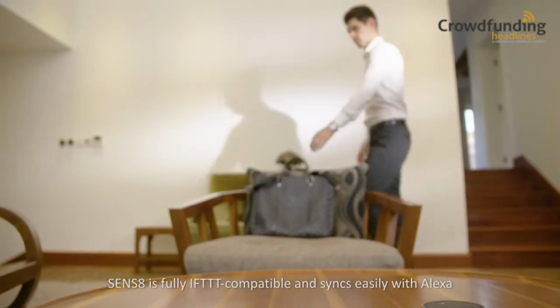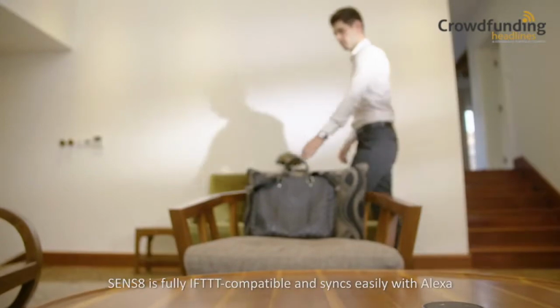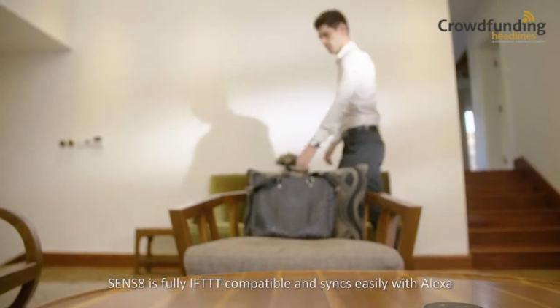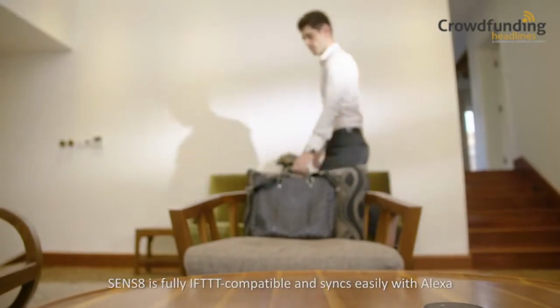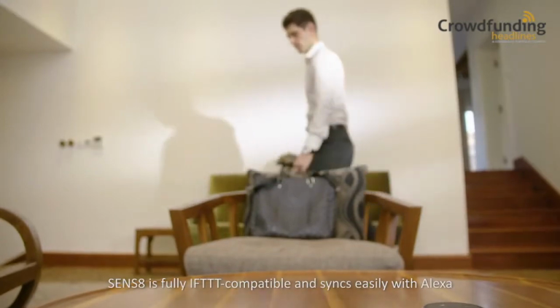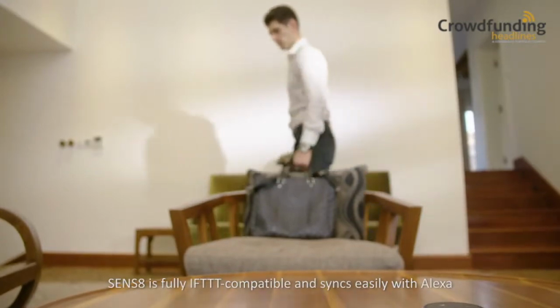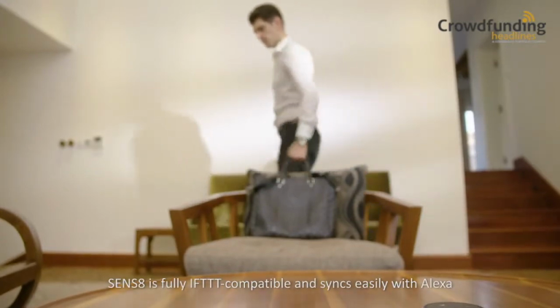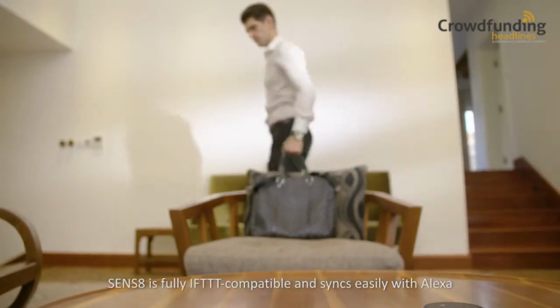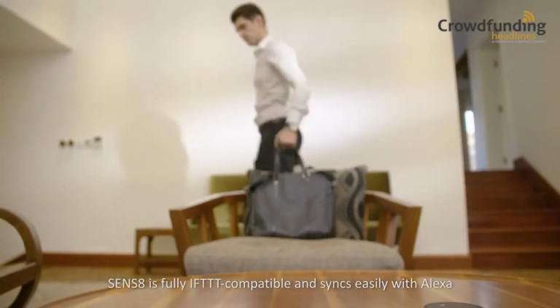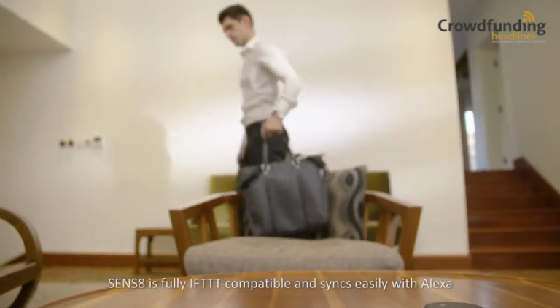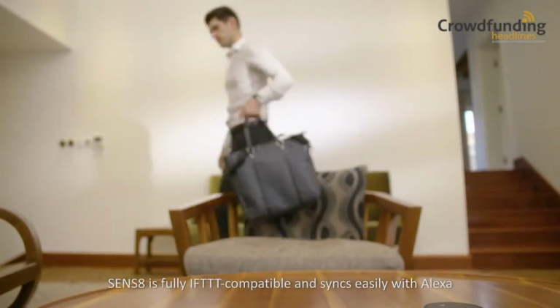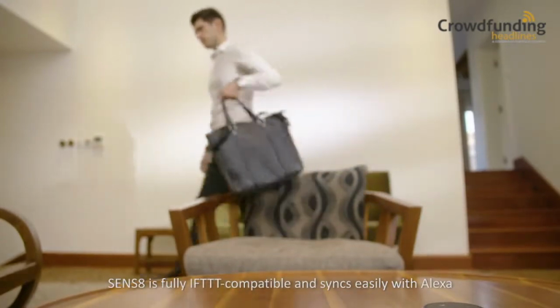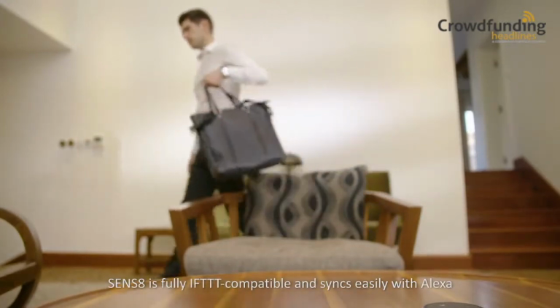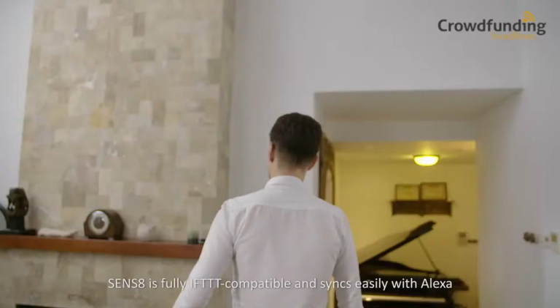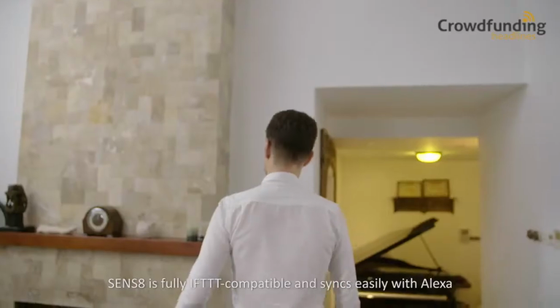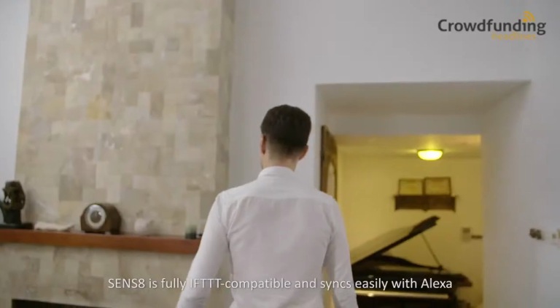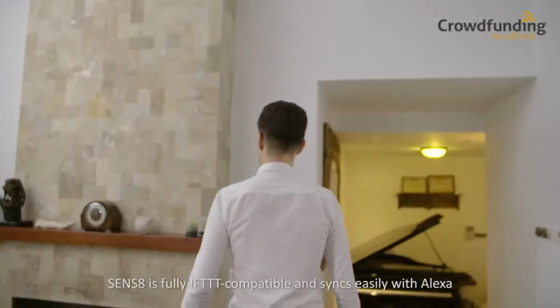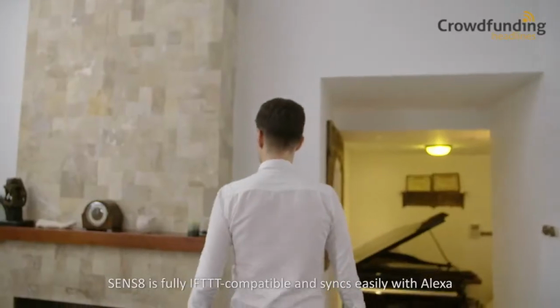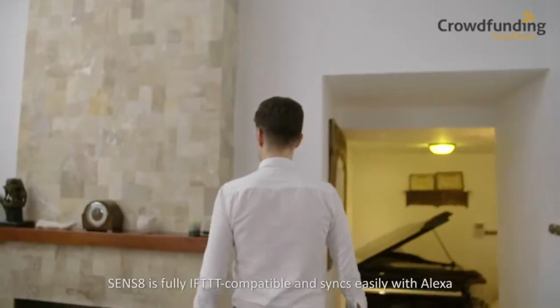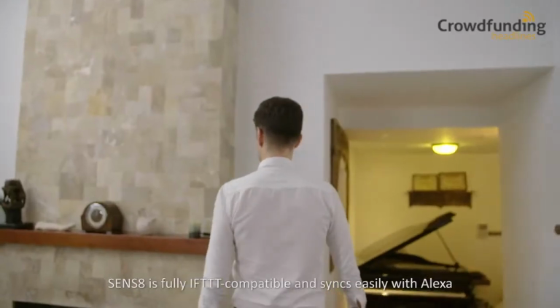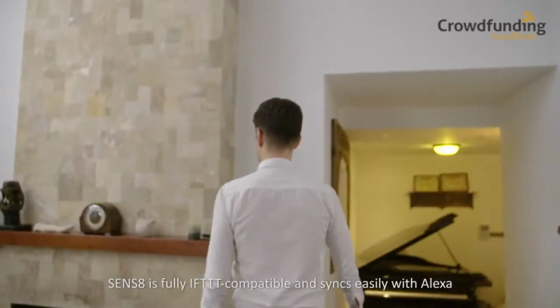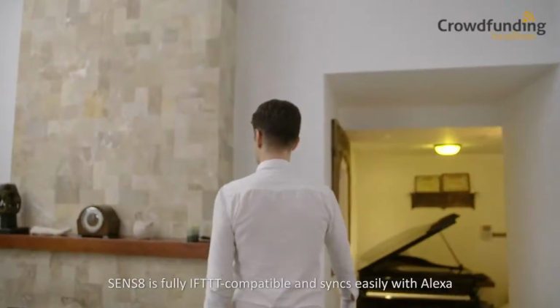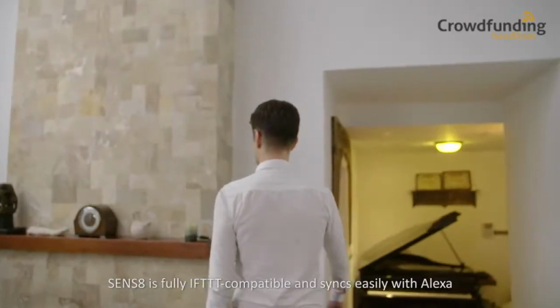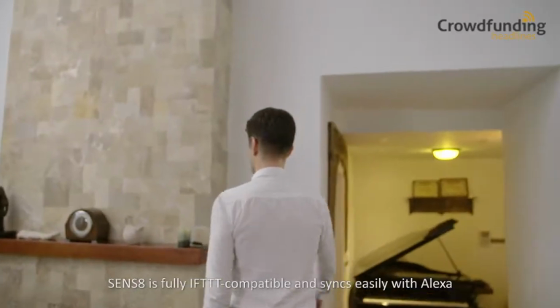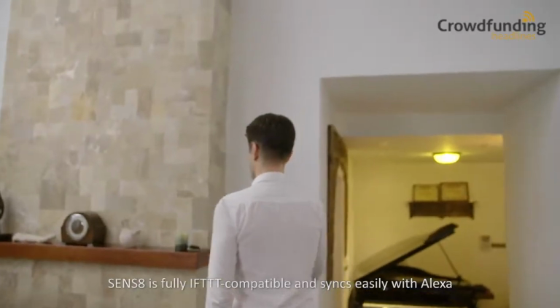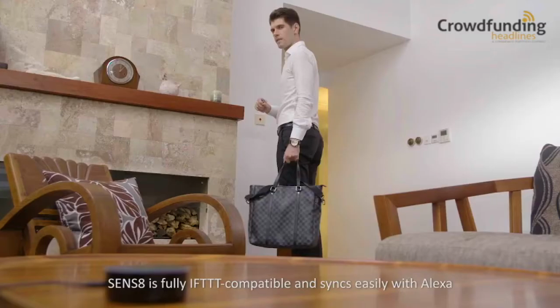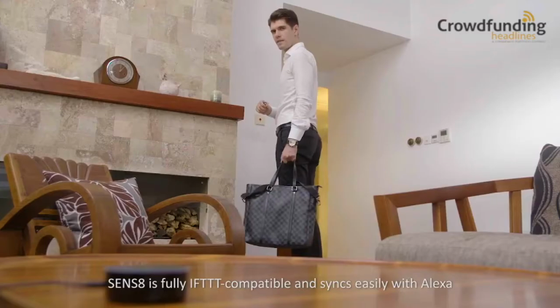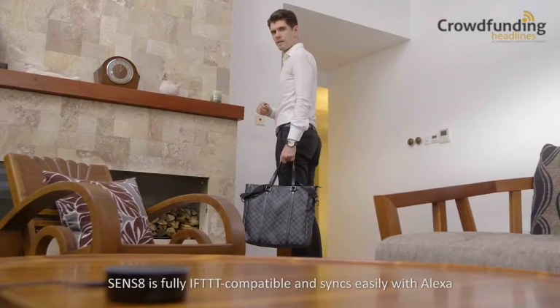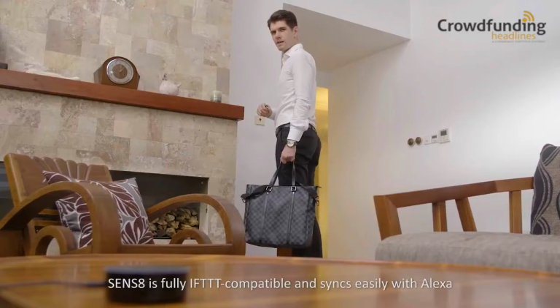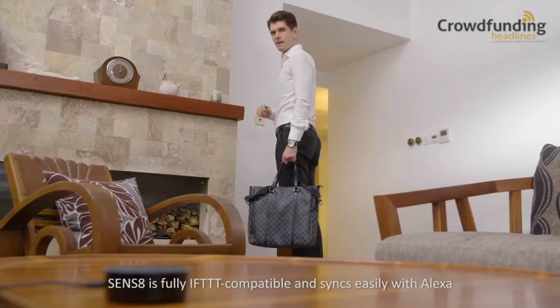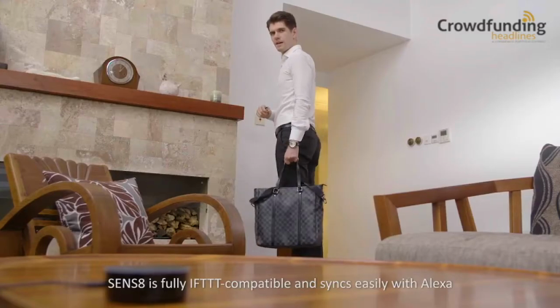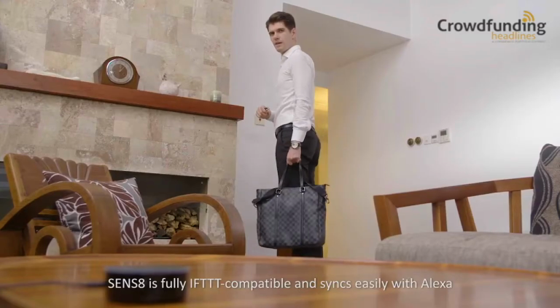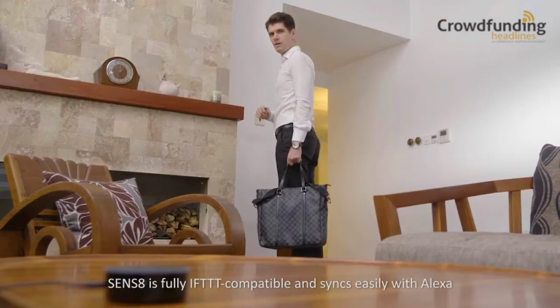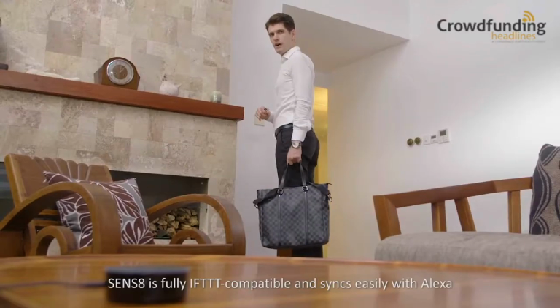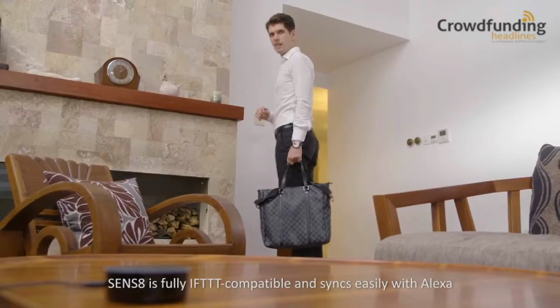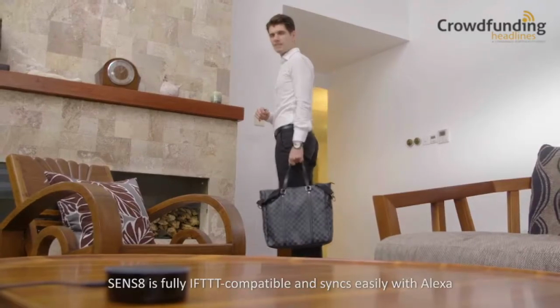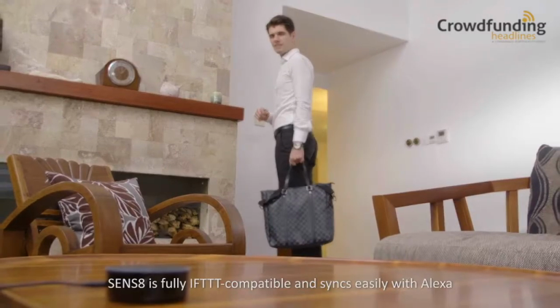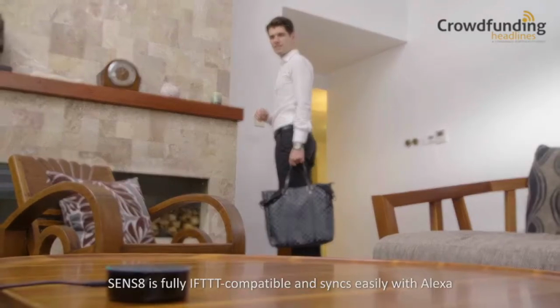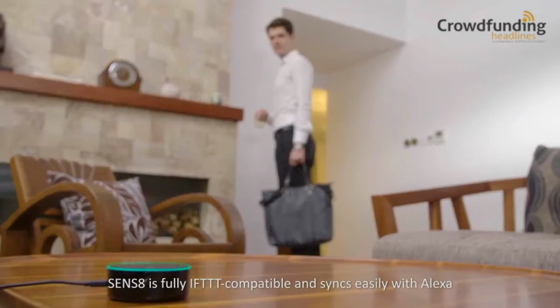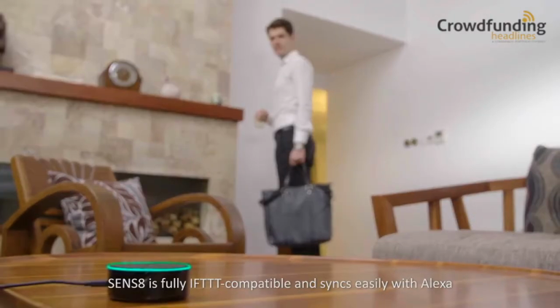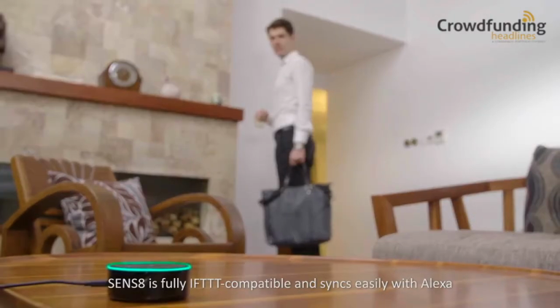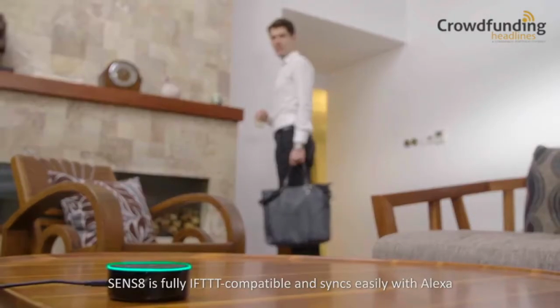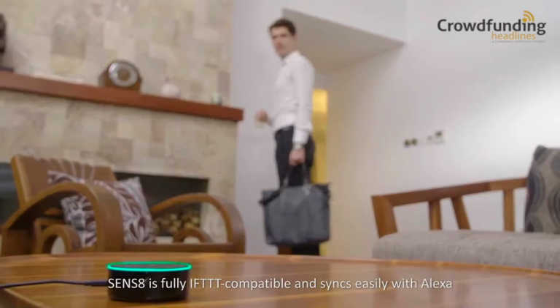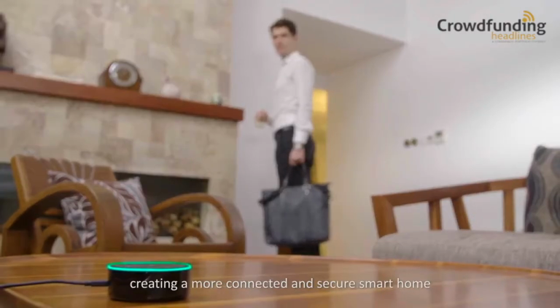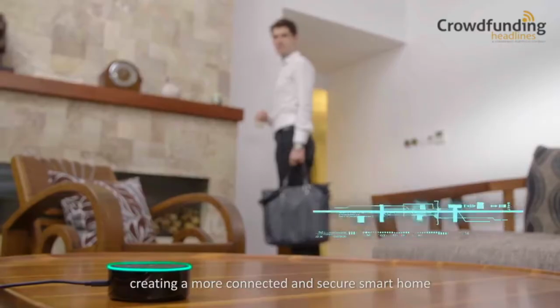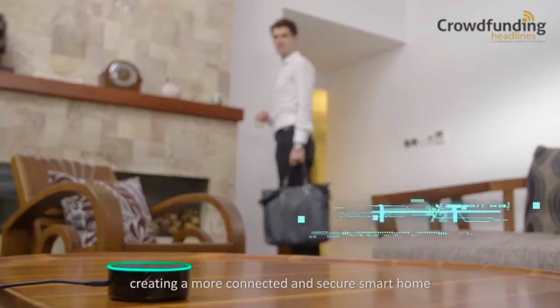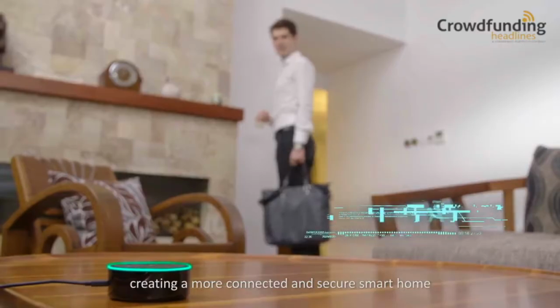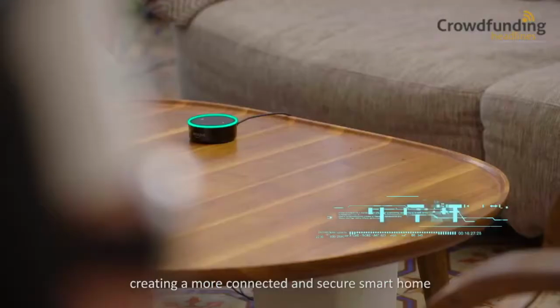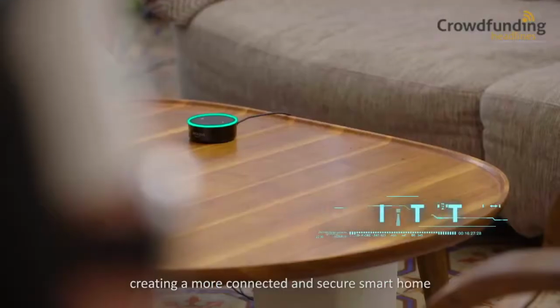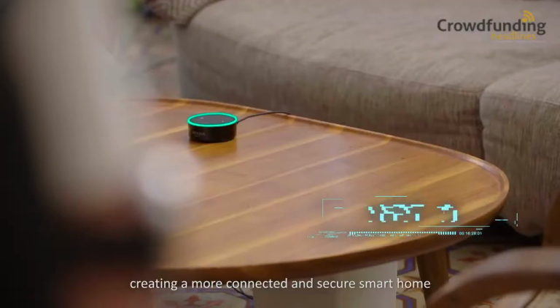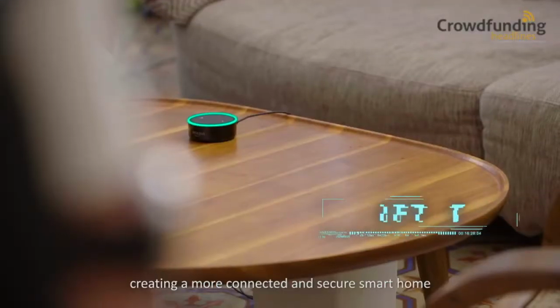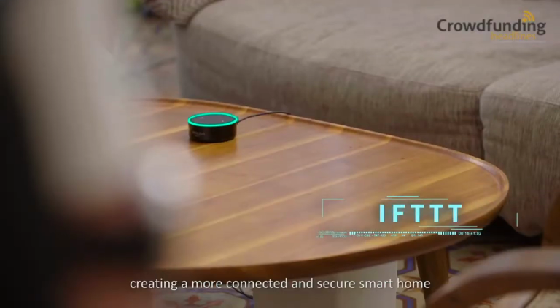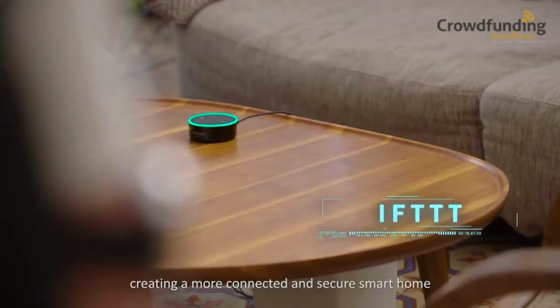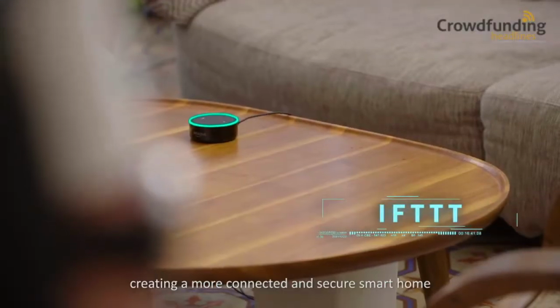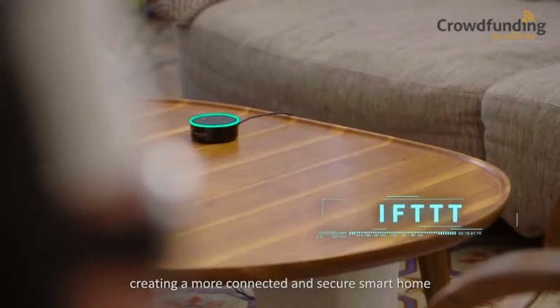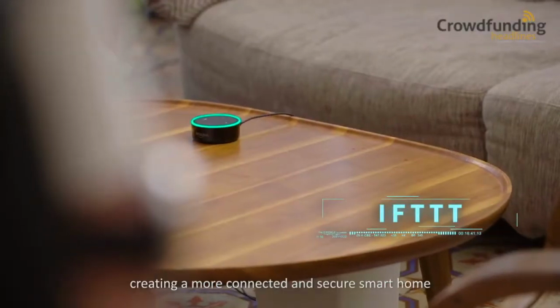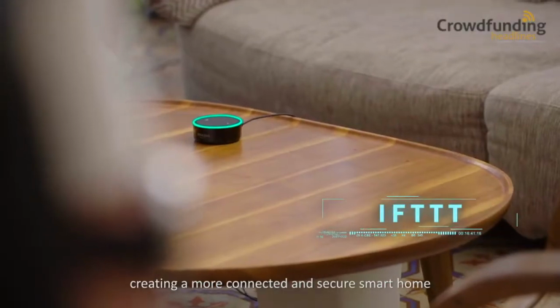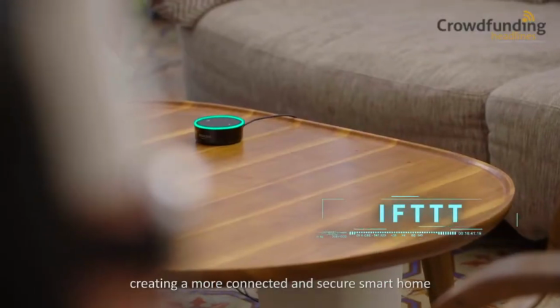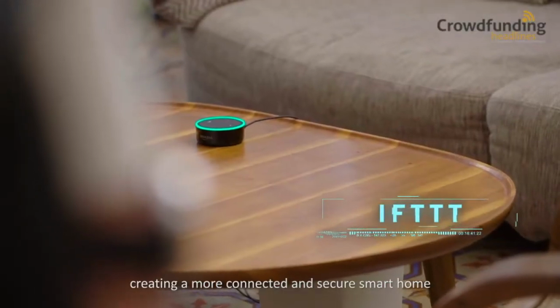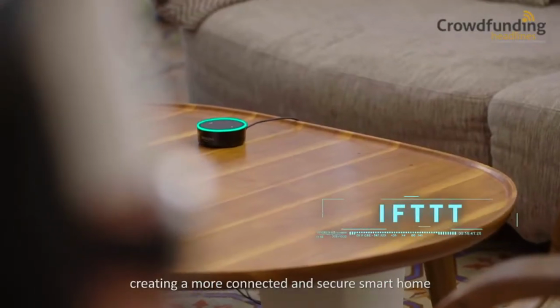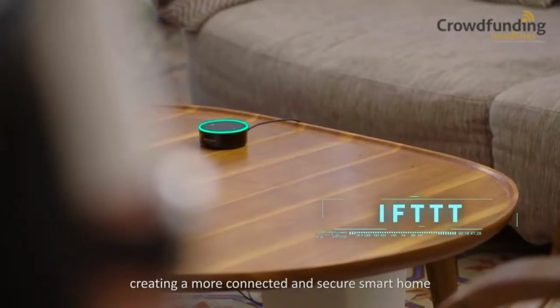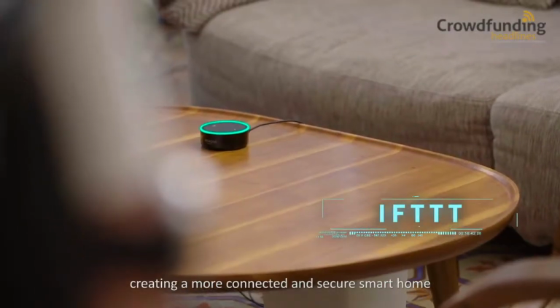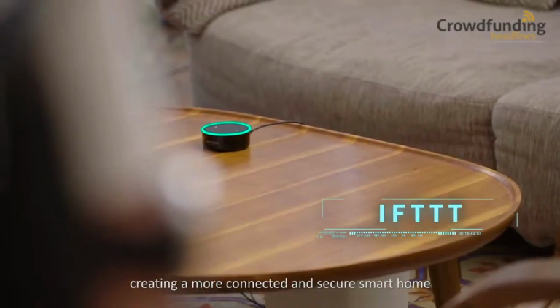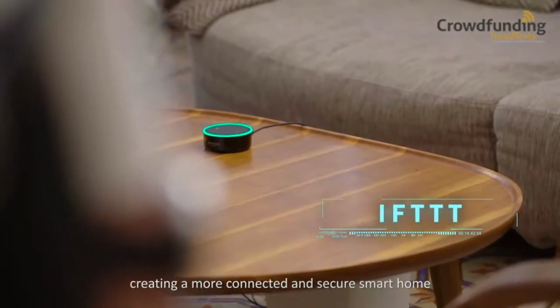Sens8 is fully IFTTT compatible and syncs easily with Alexa, creating a more connected and secure smart home.